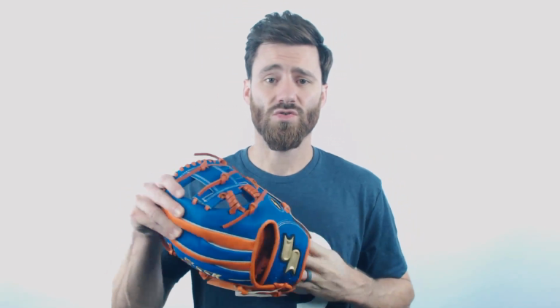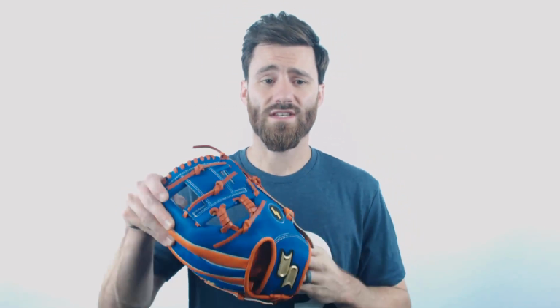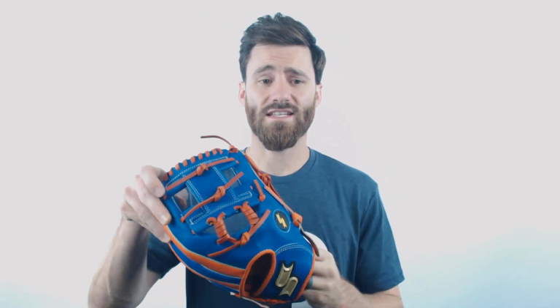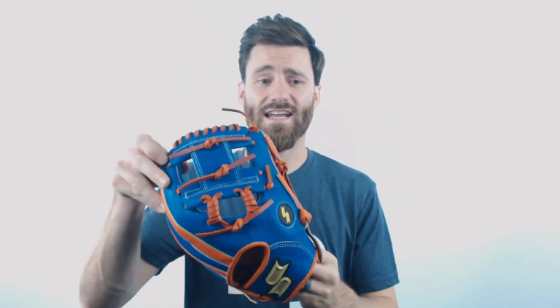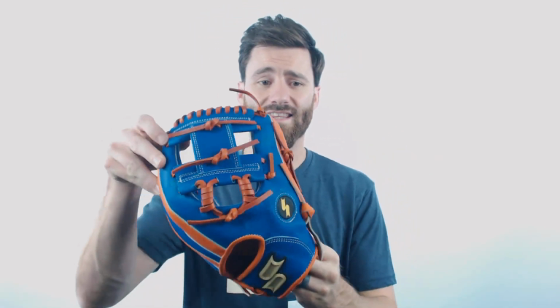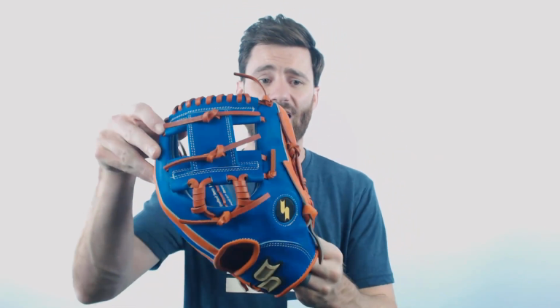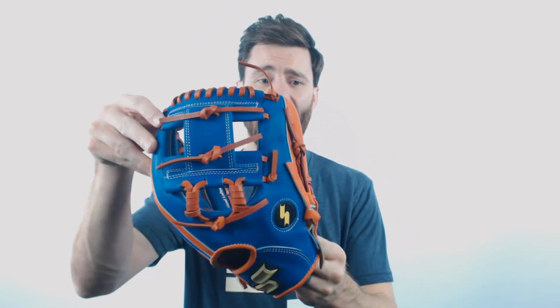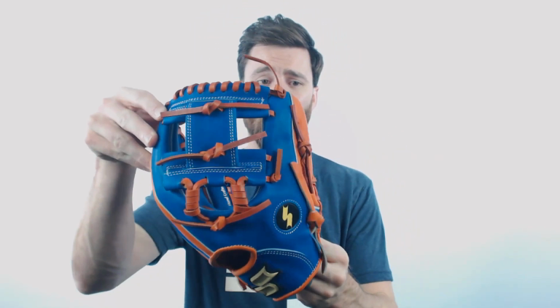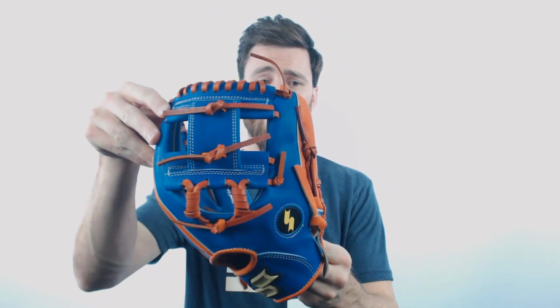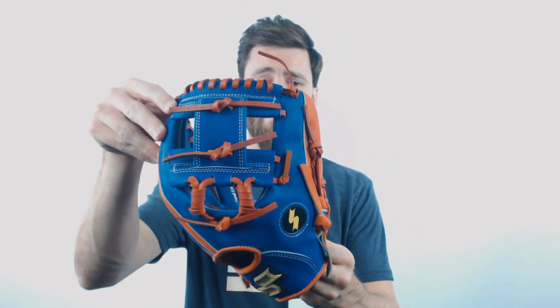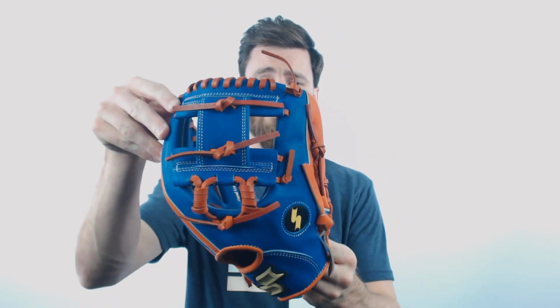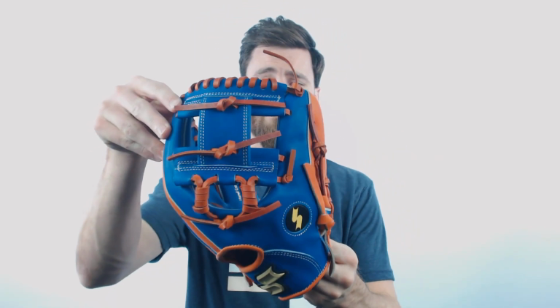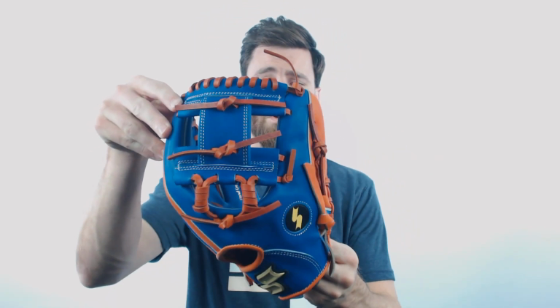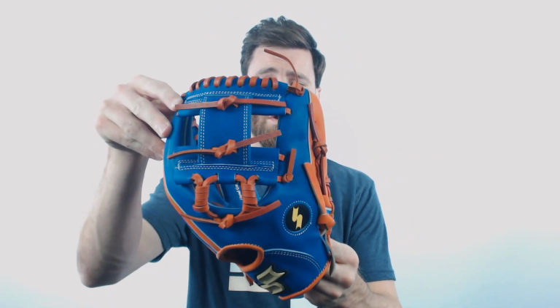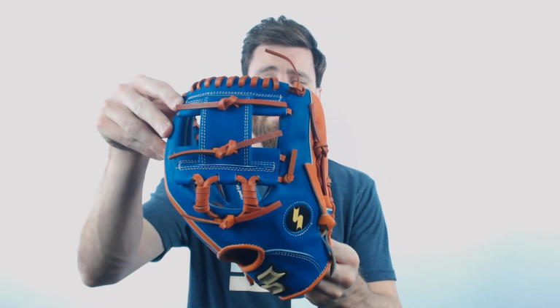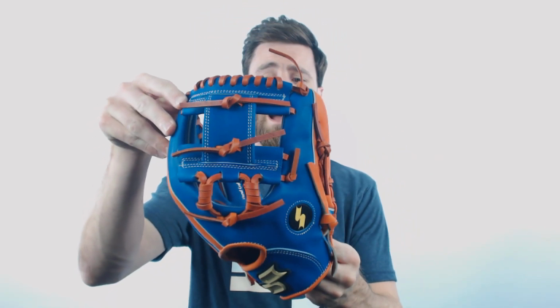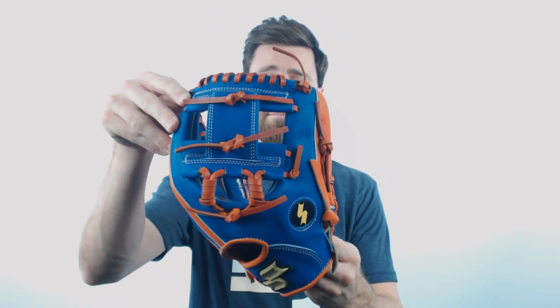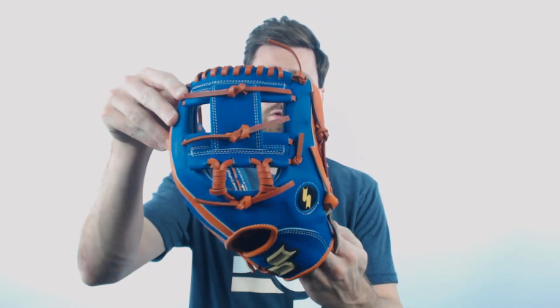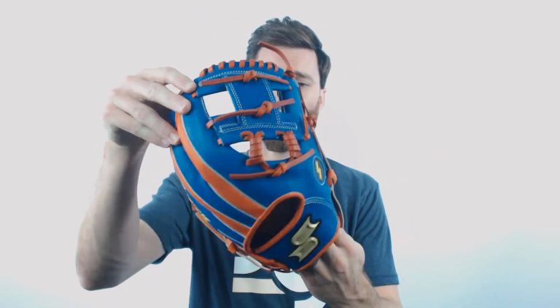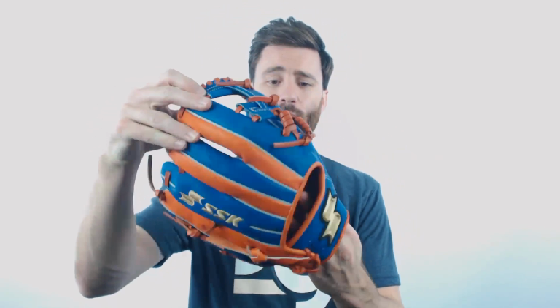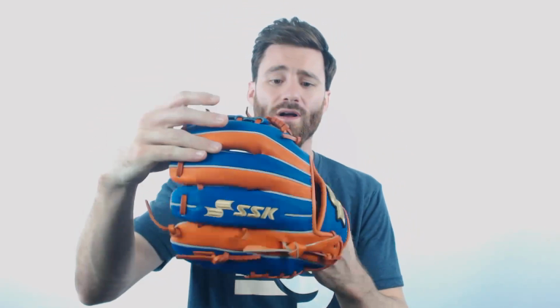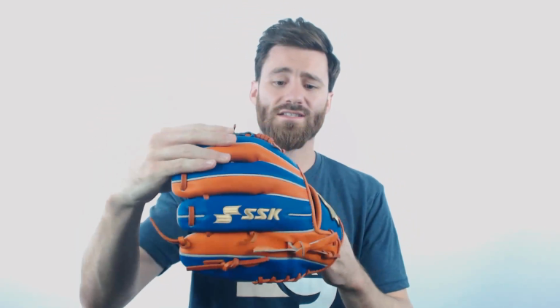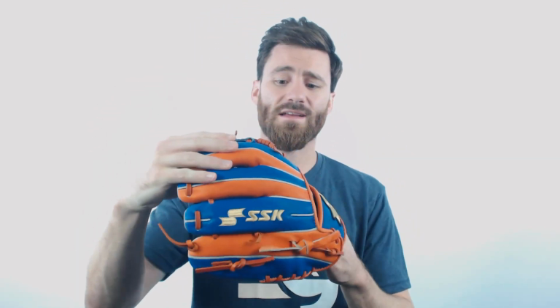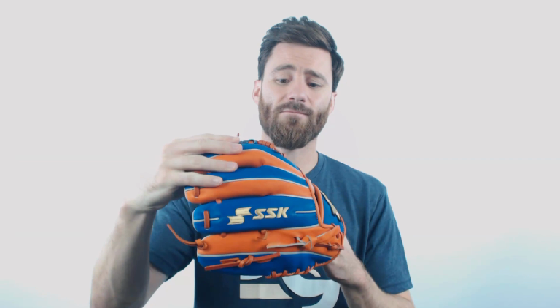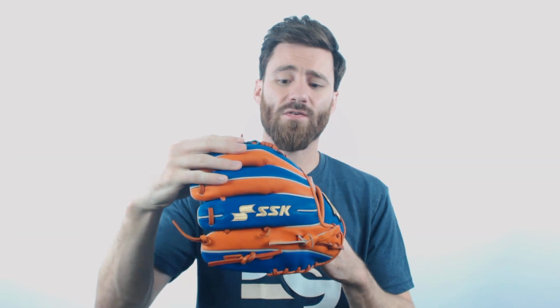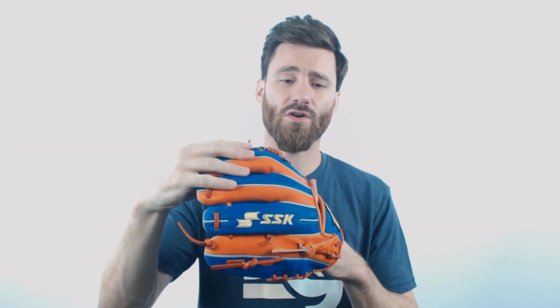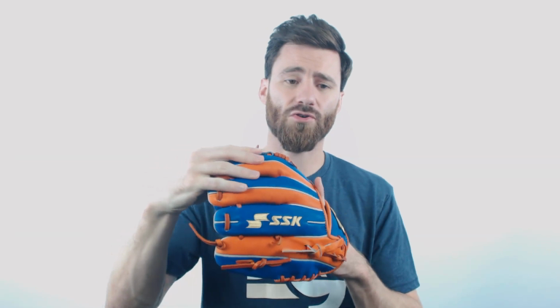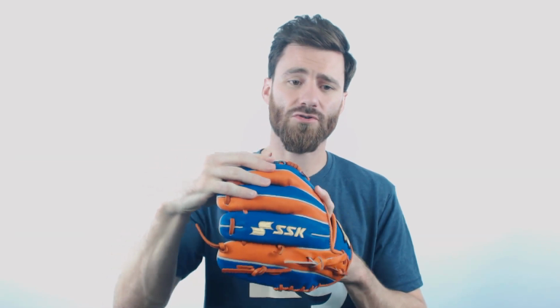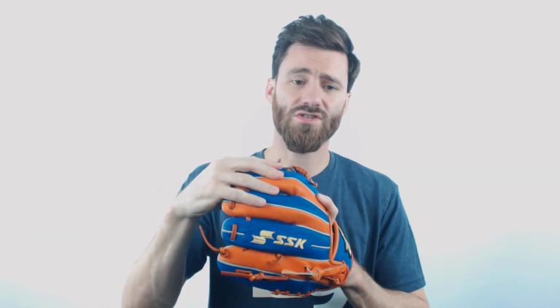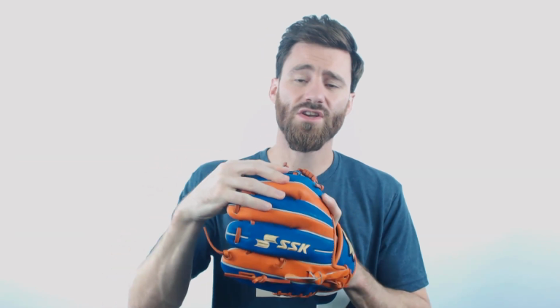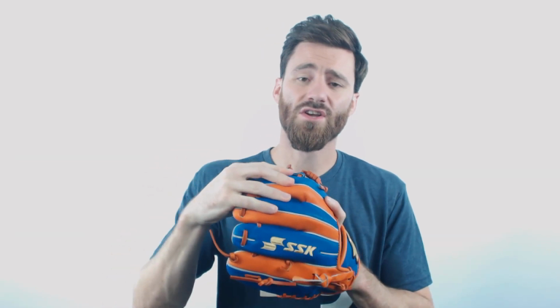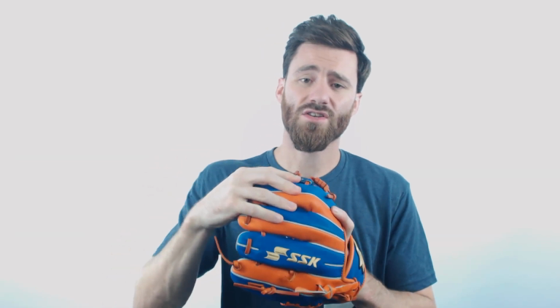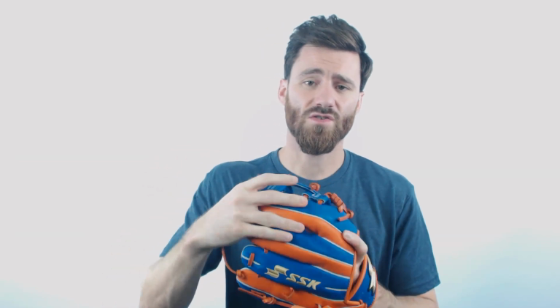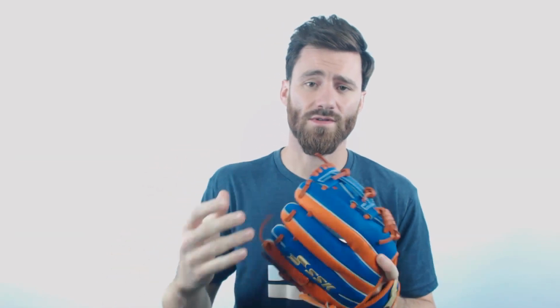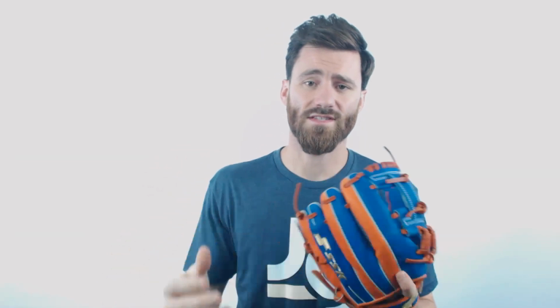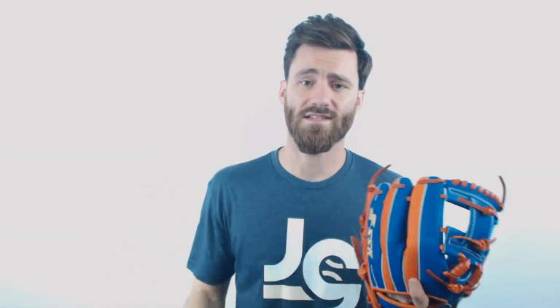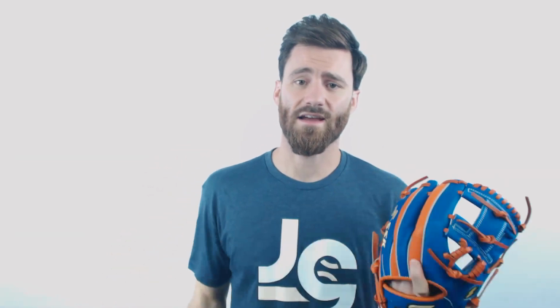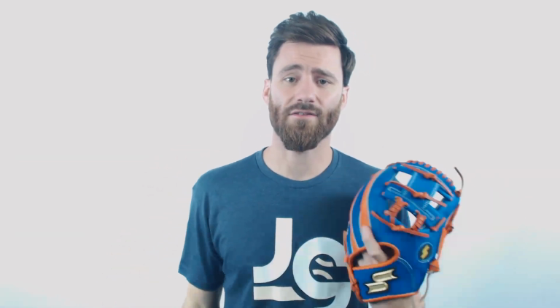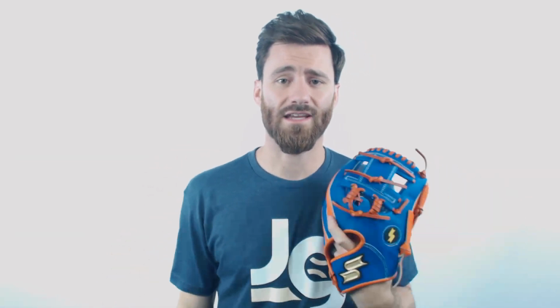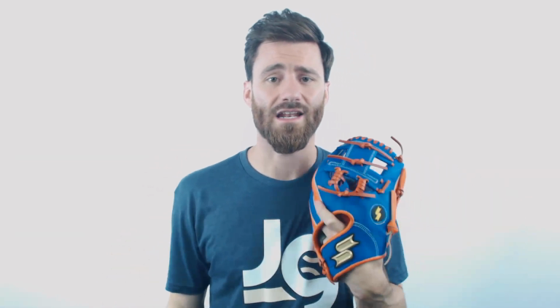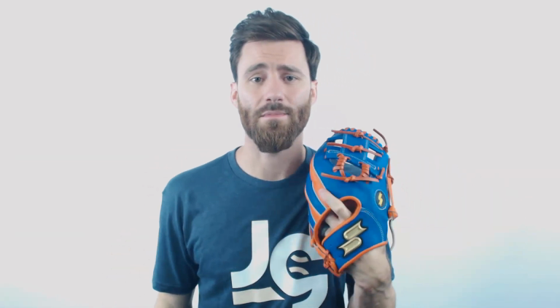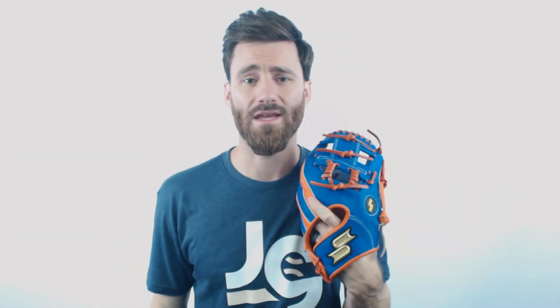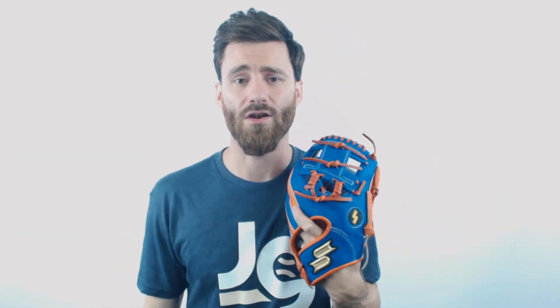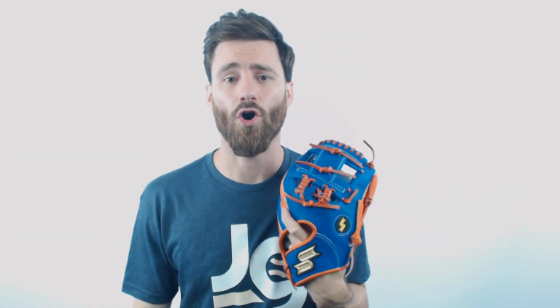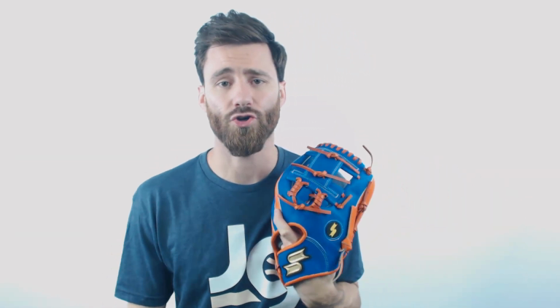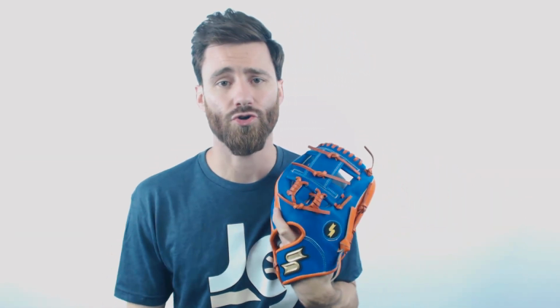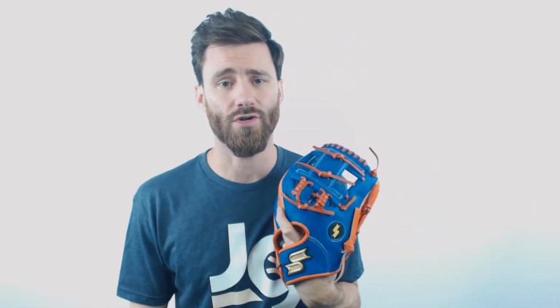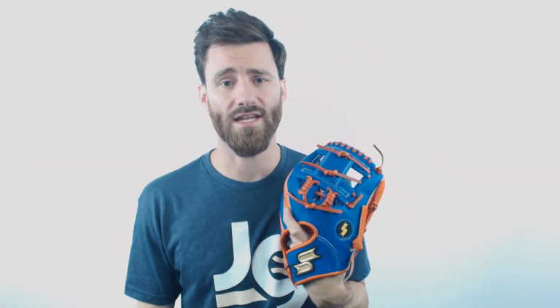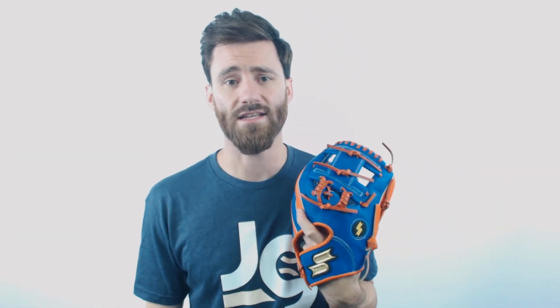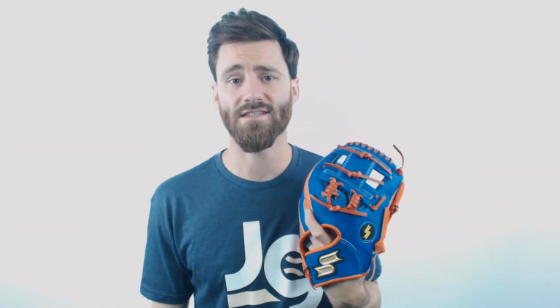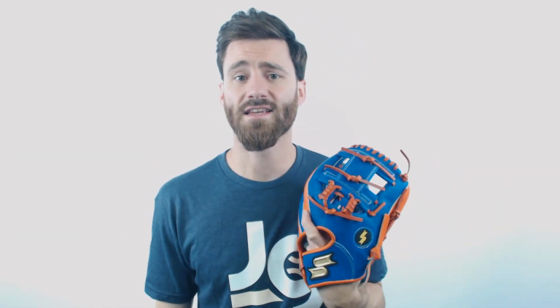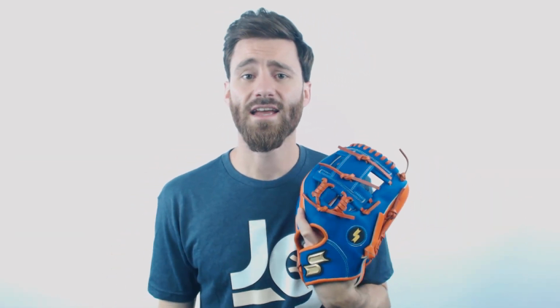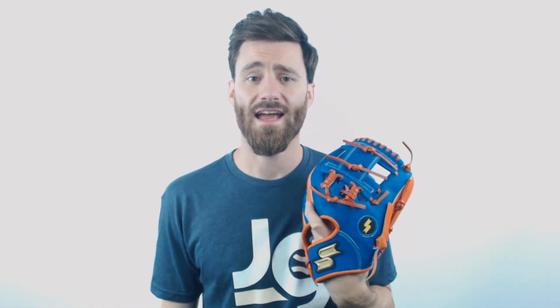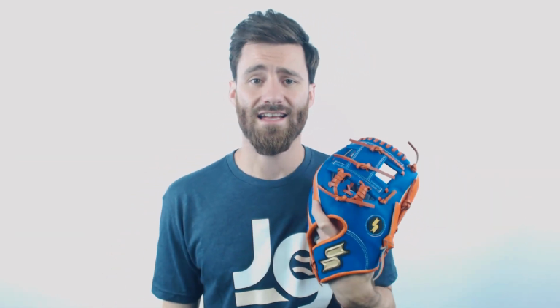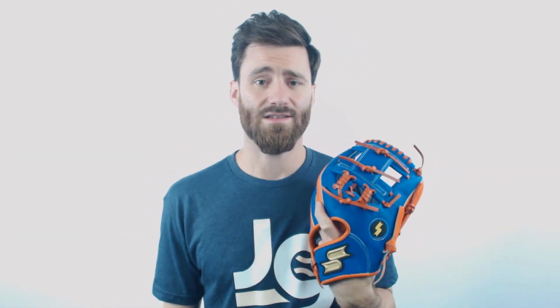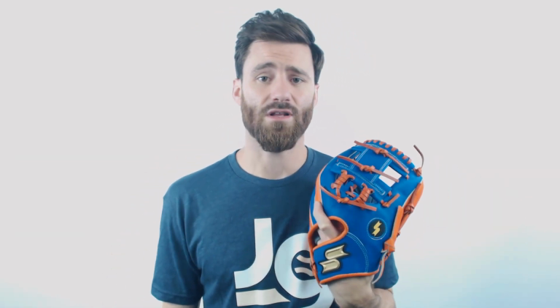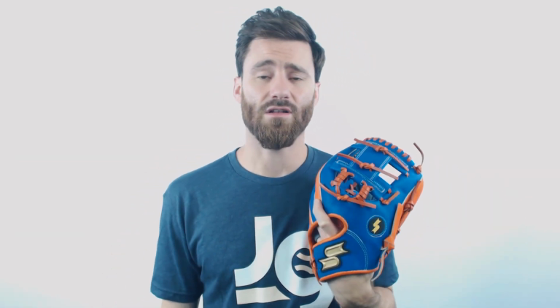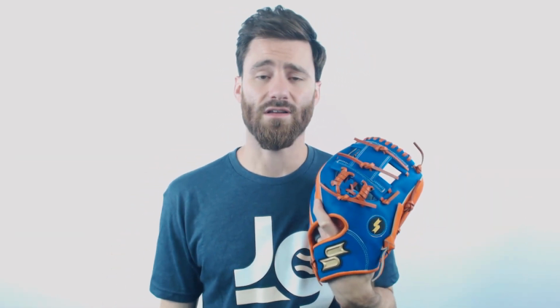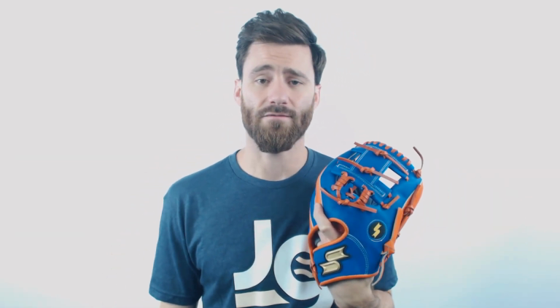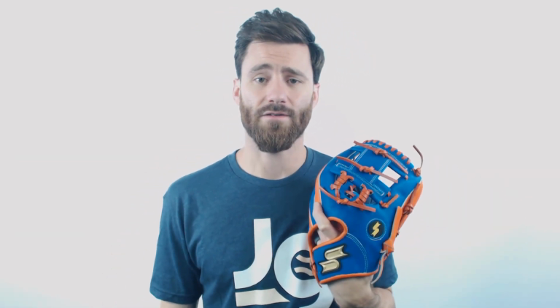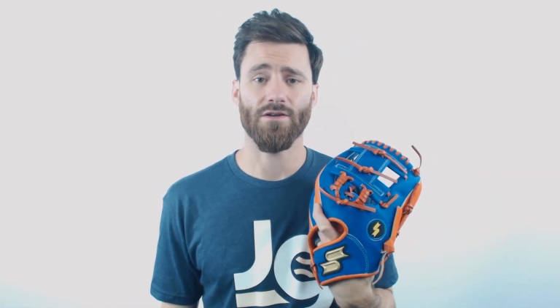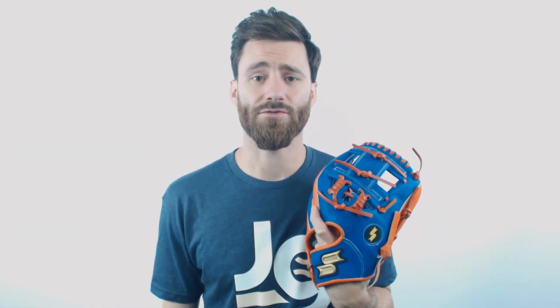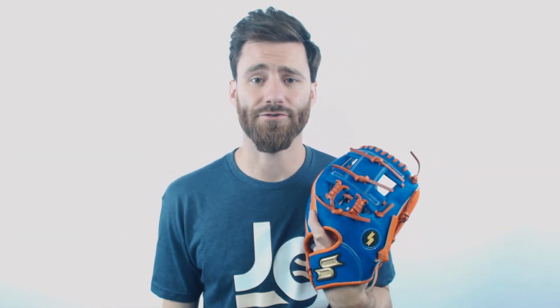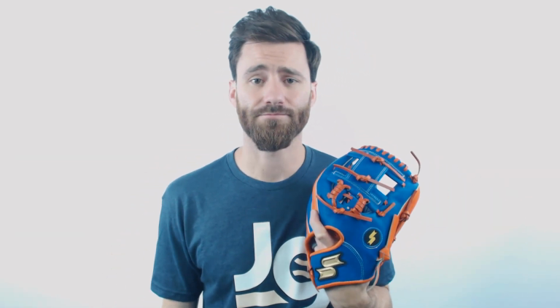You'll see it's got the iWeb, very popular amongst infielders, so it's definitely going to meet all your needs as a middle infielder.